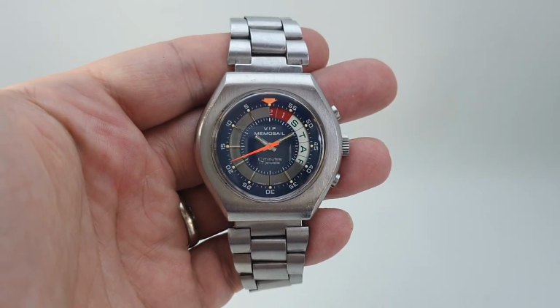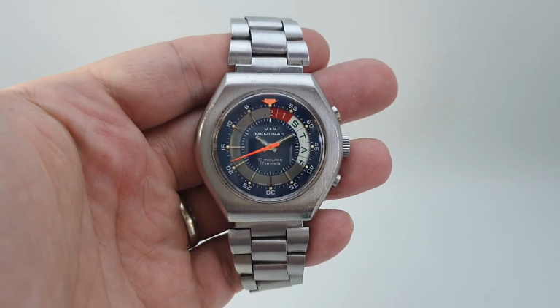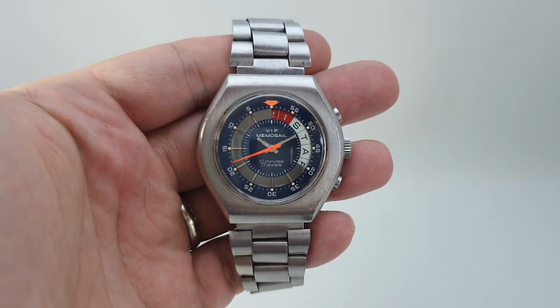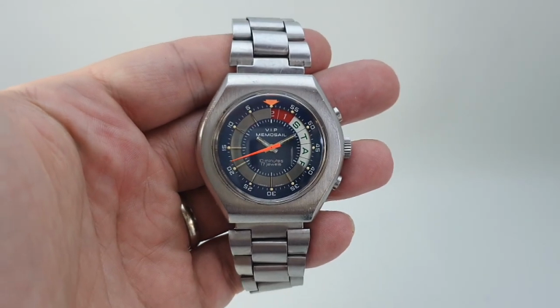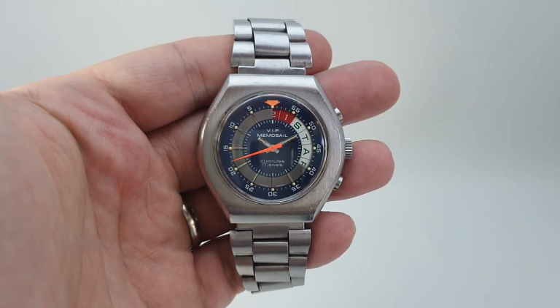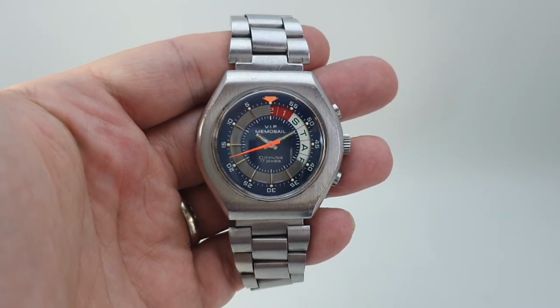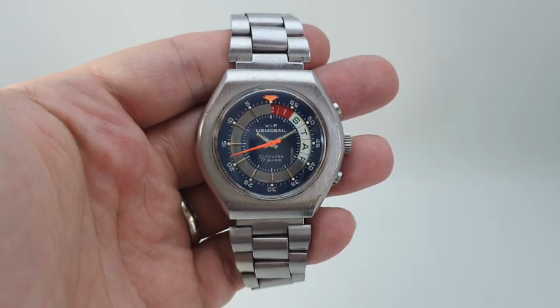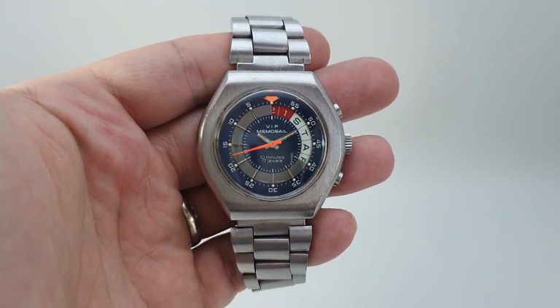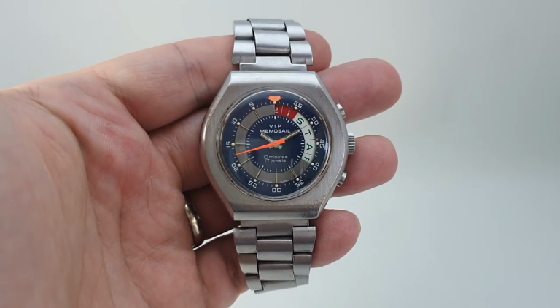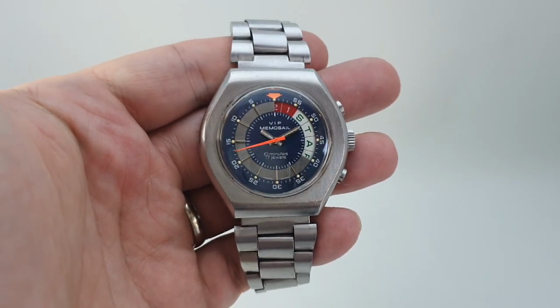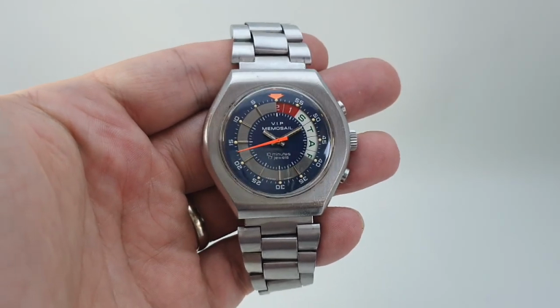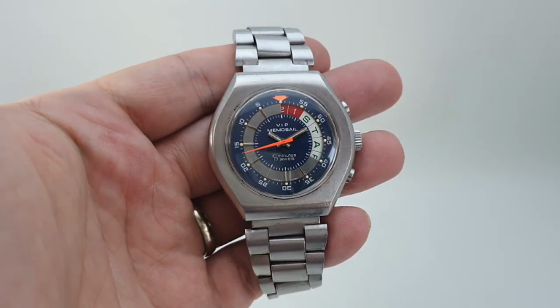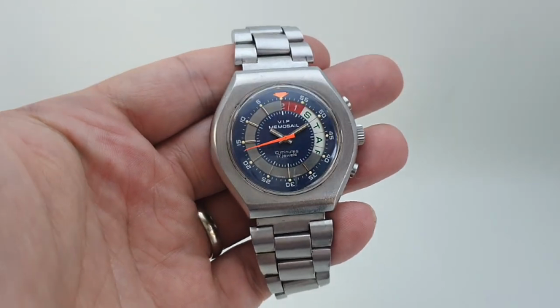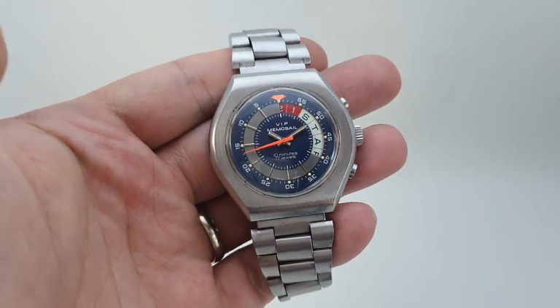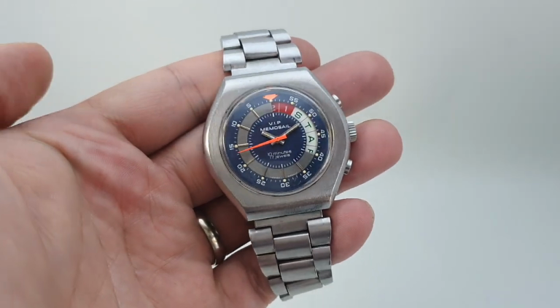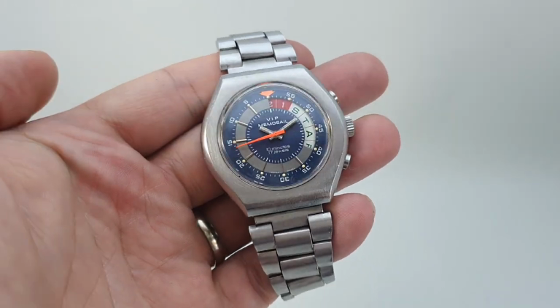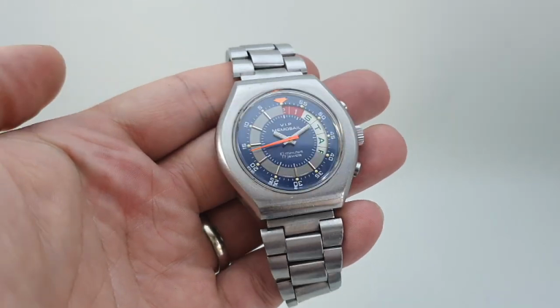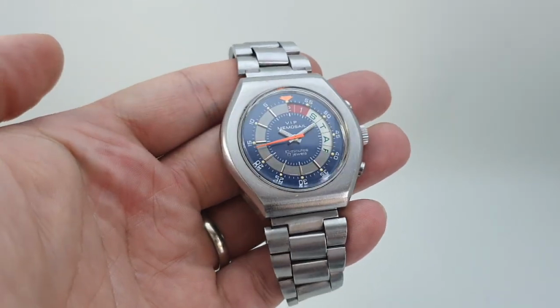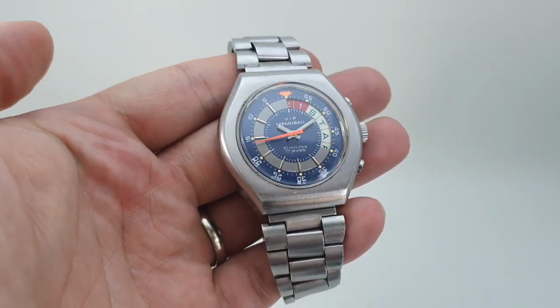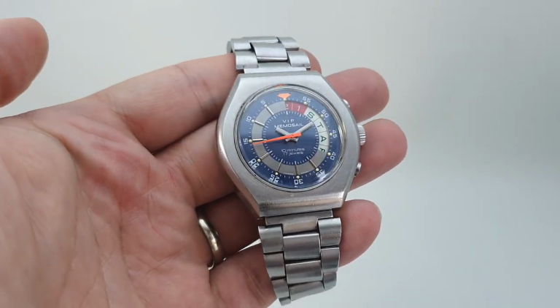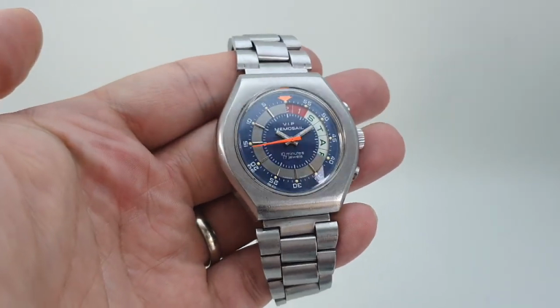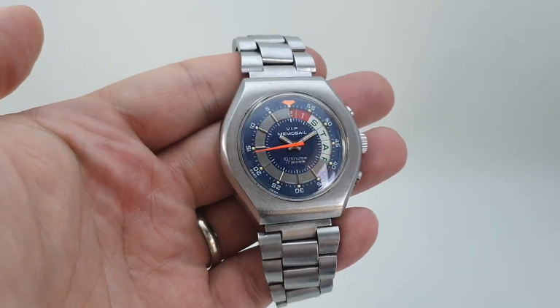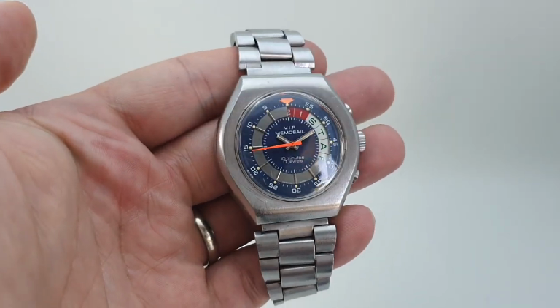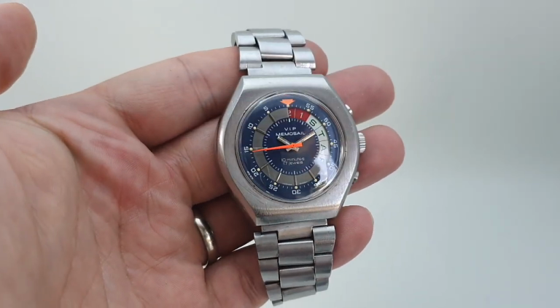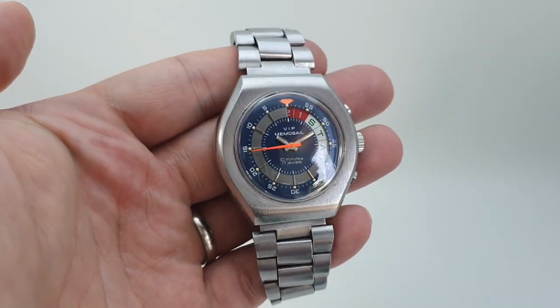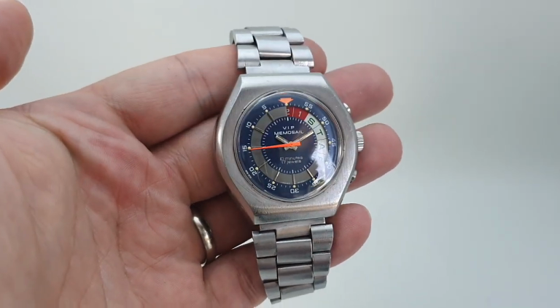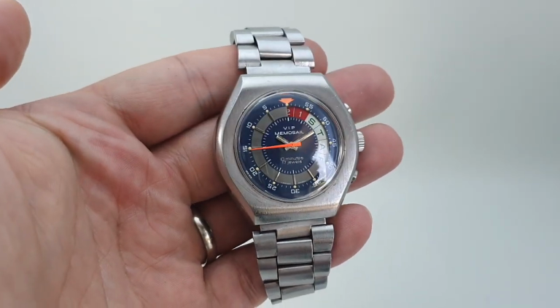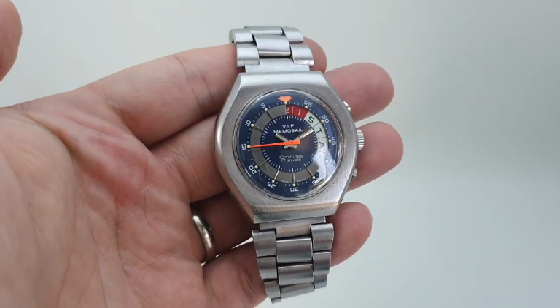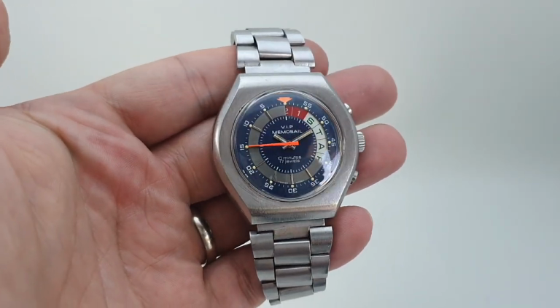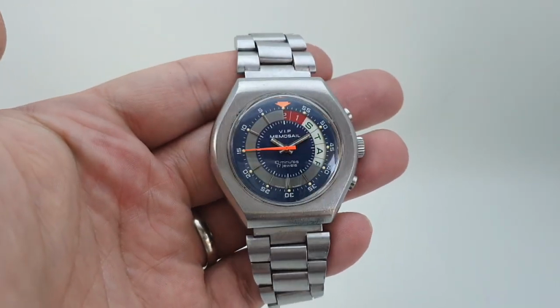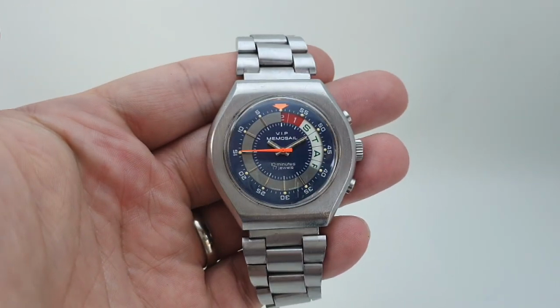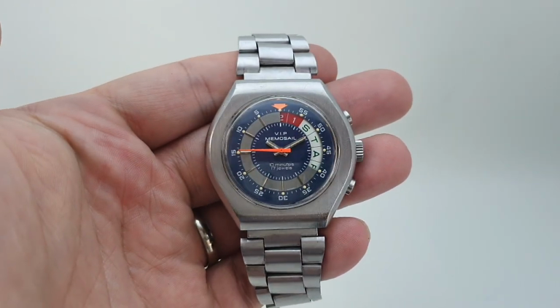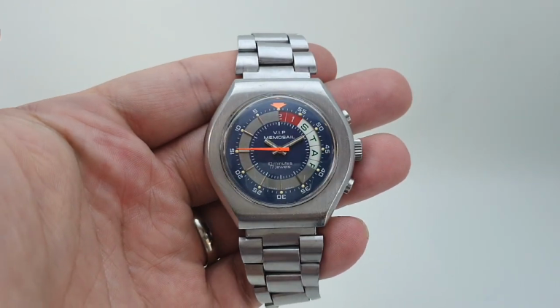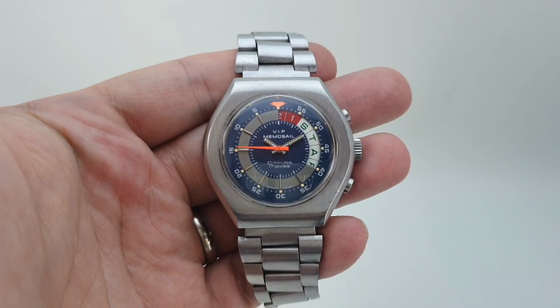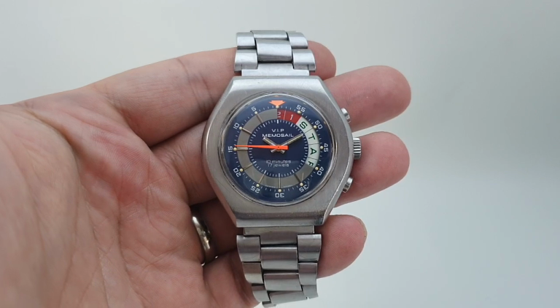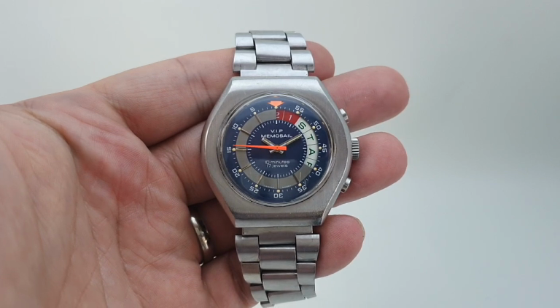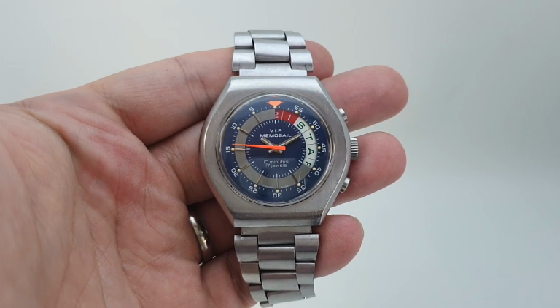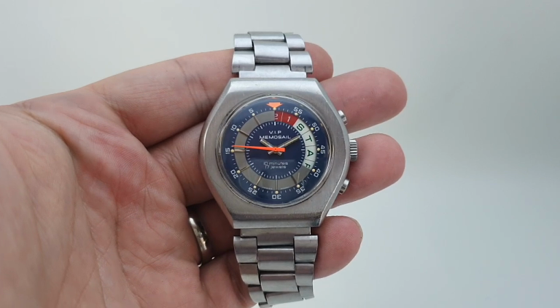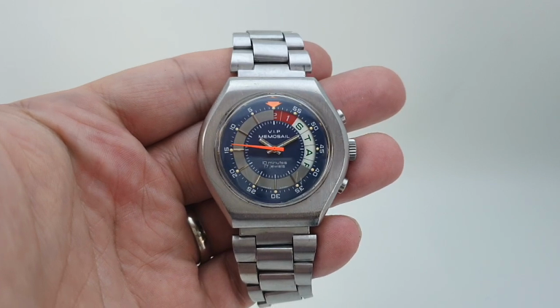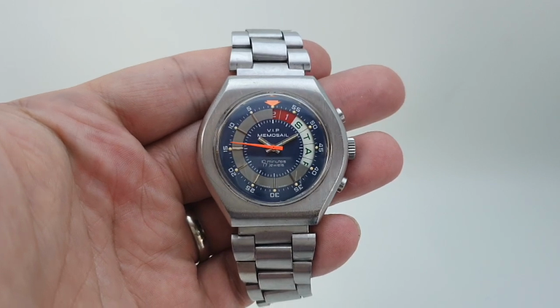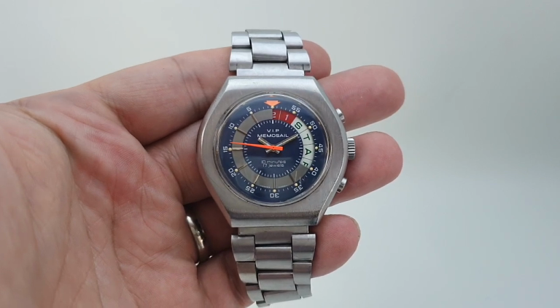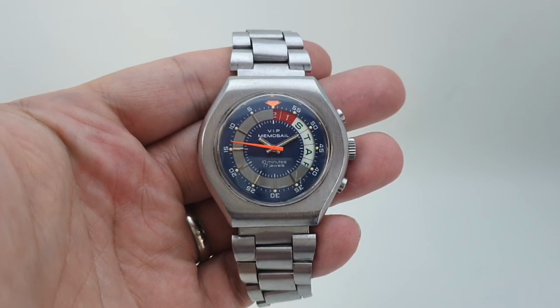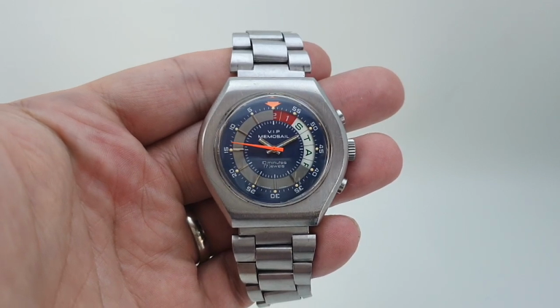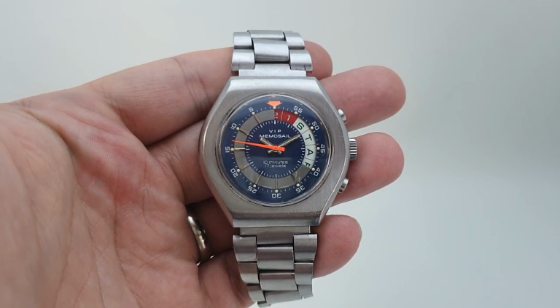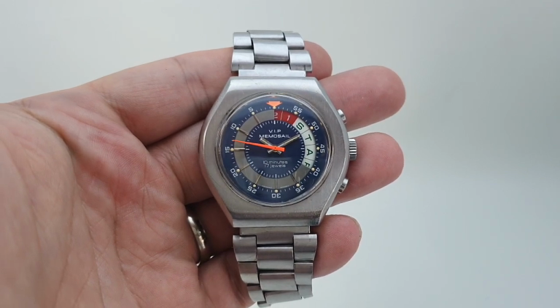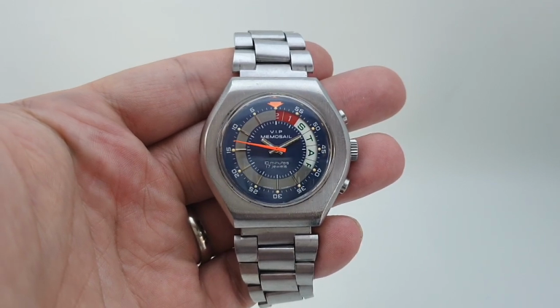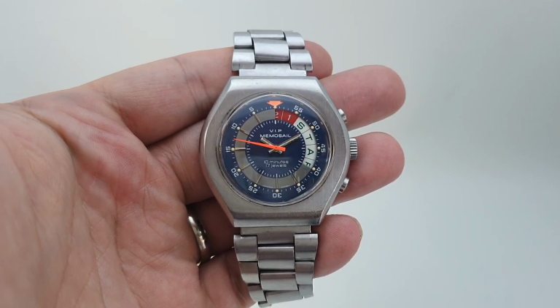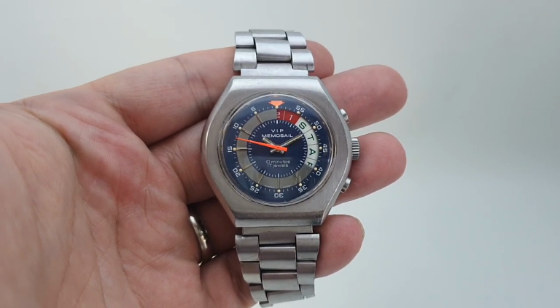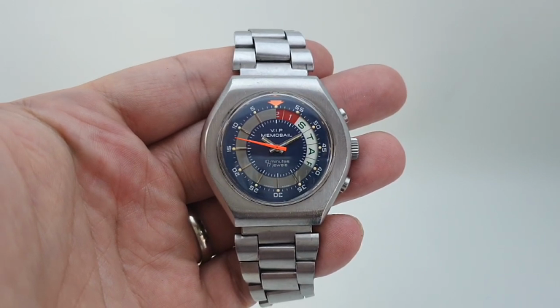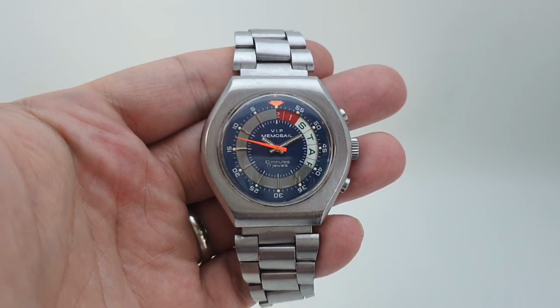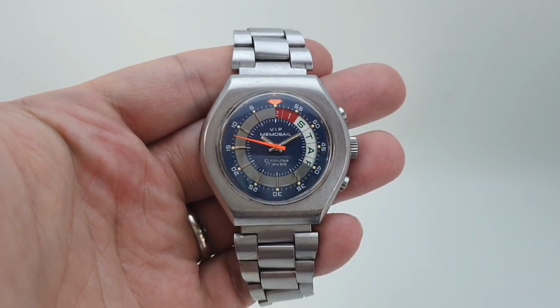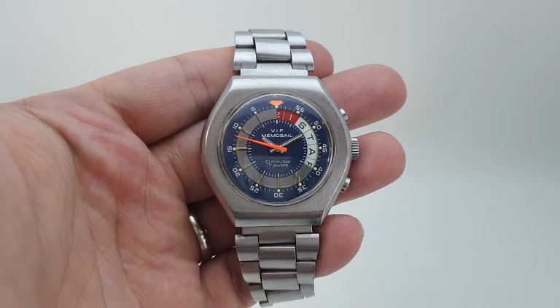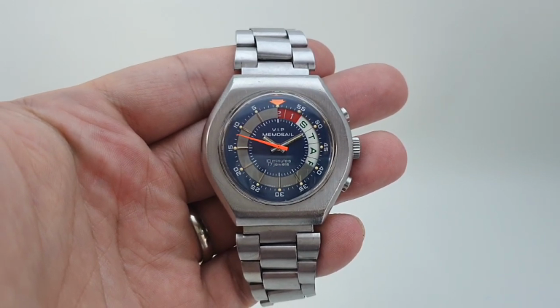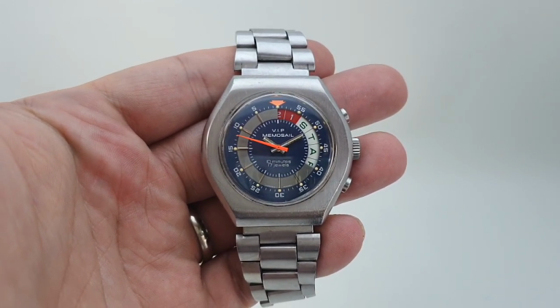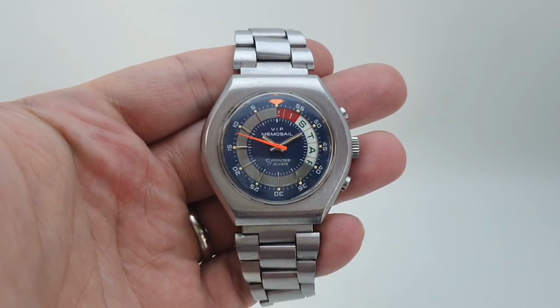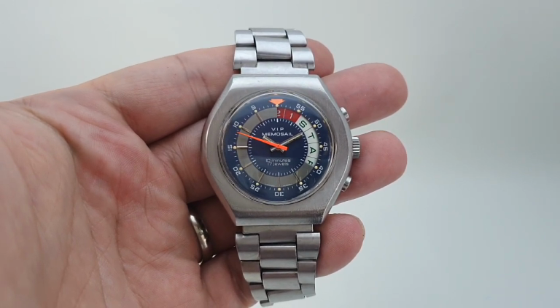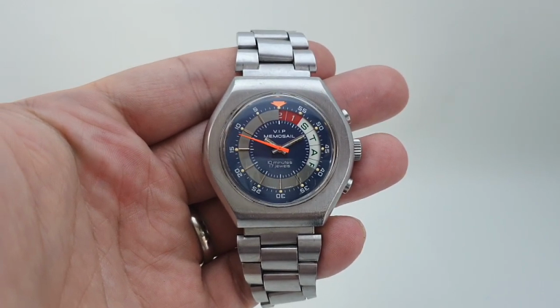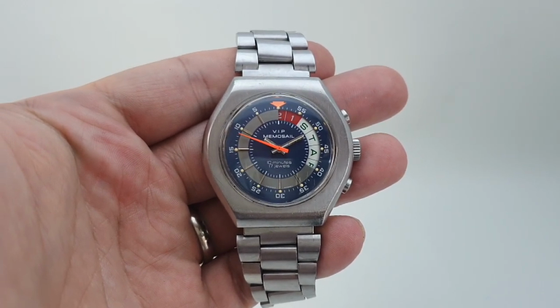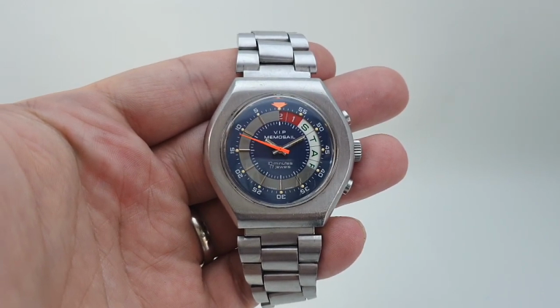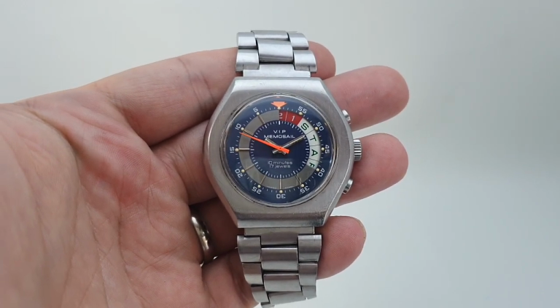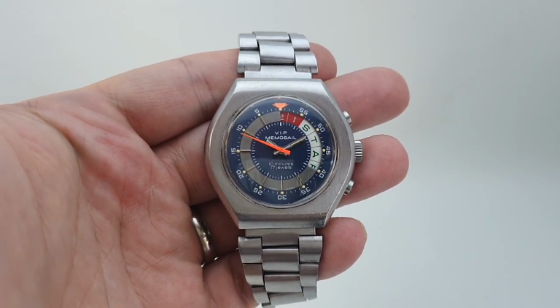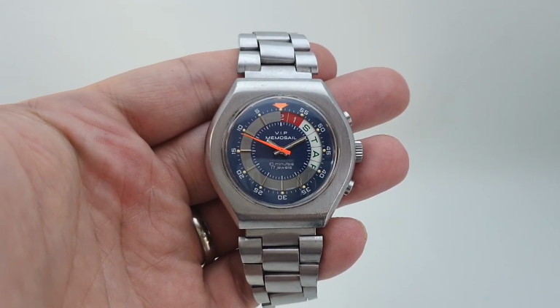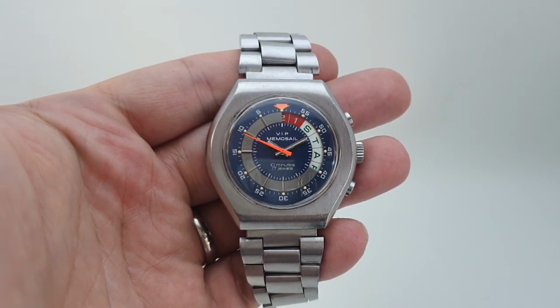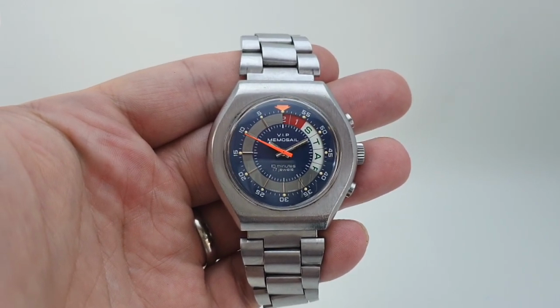Hello, watch fans. Berthier Watches here. This time I'm going to show you what a yacht timer or regatta watch does.